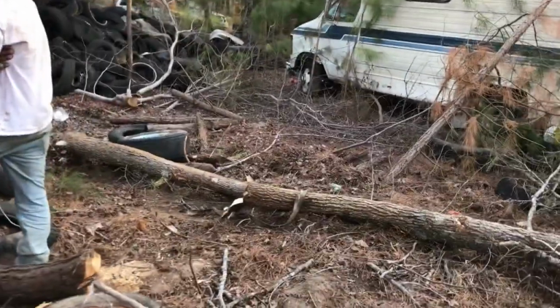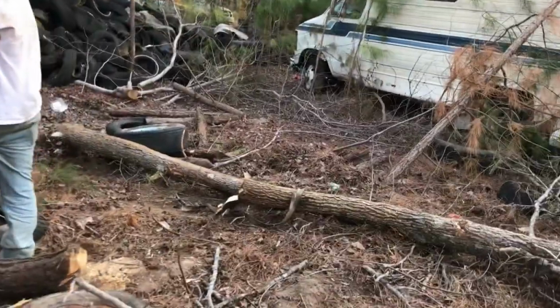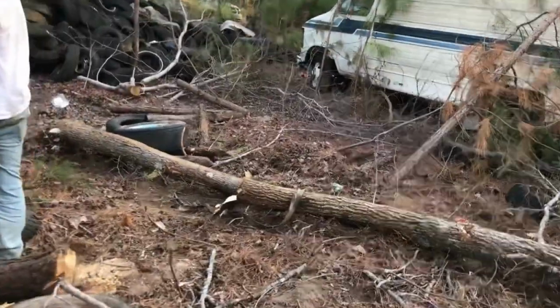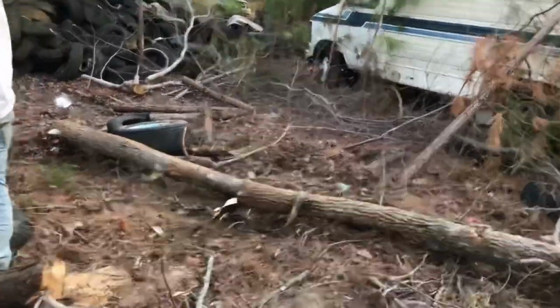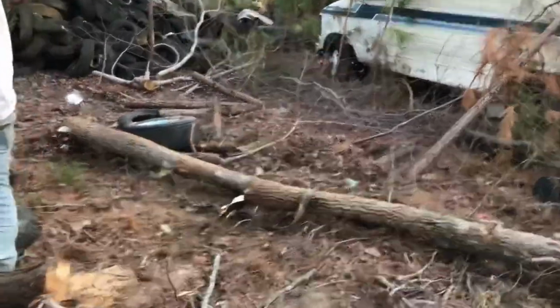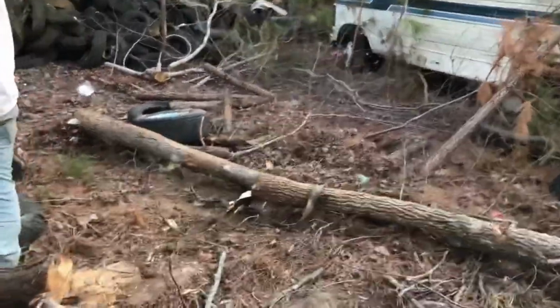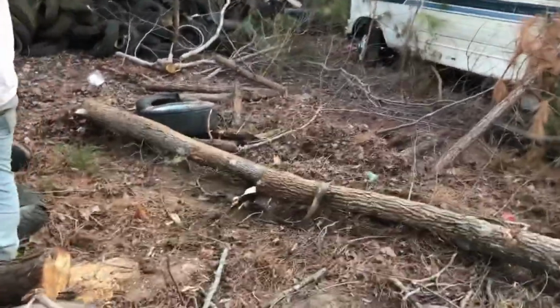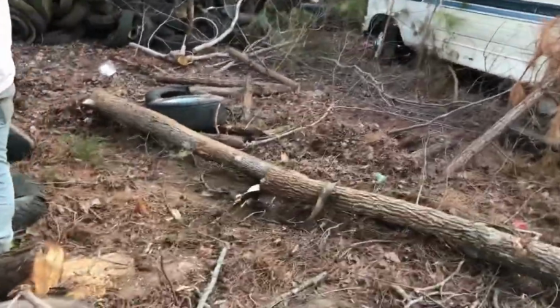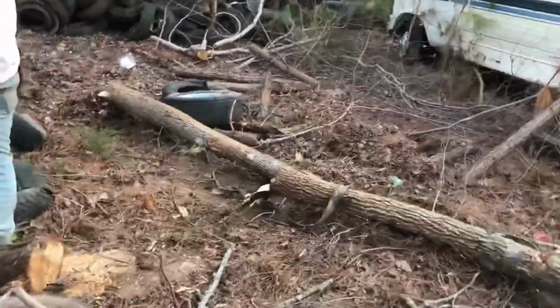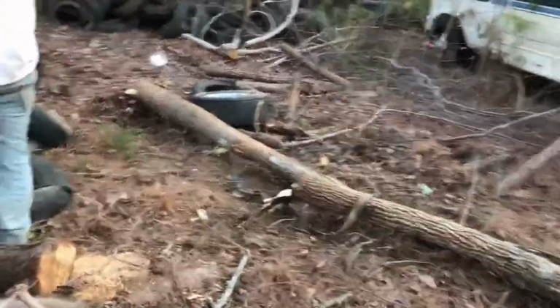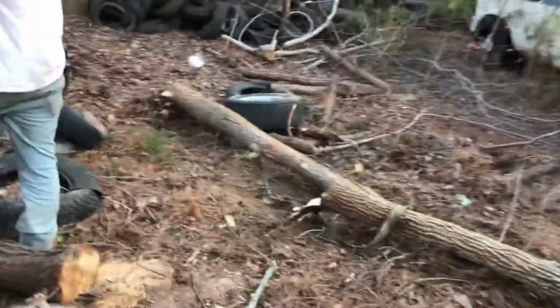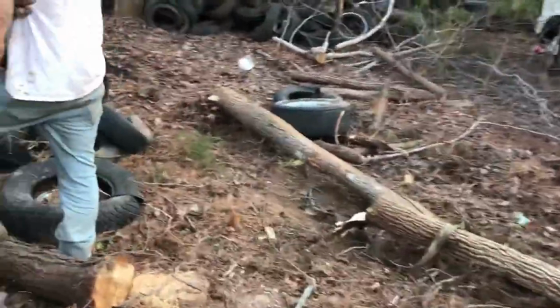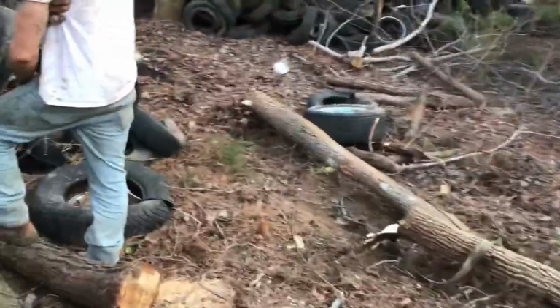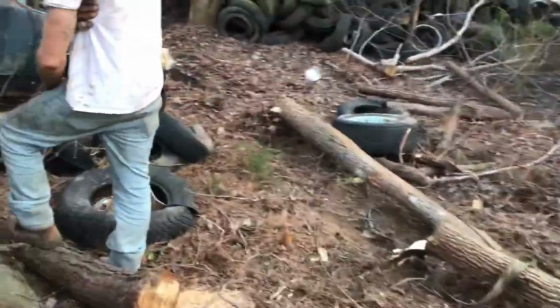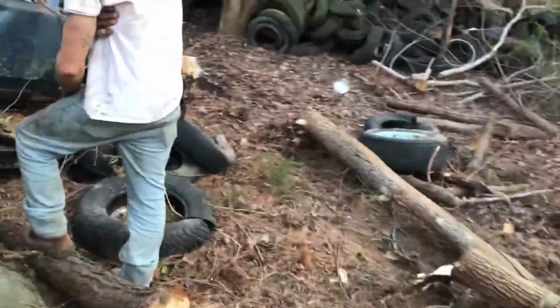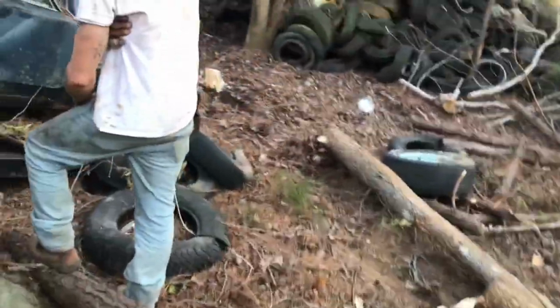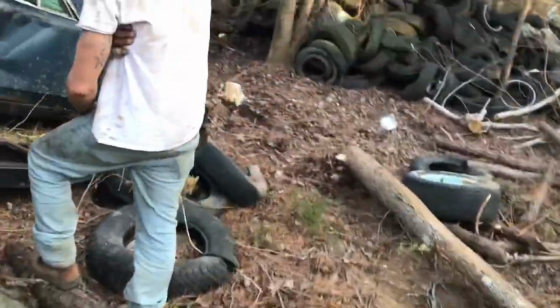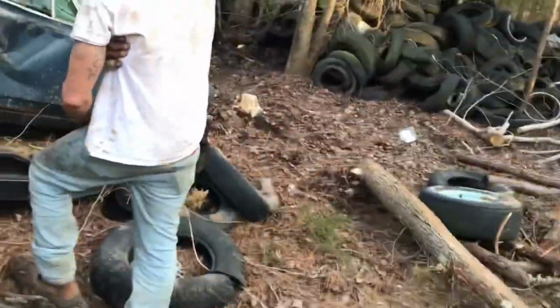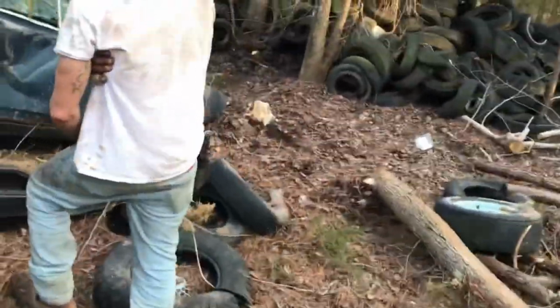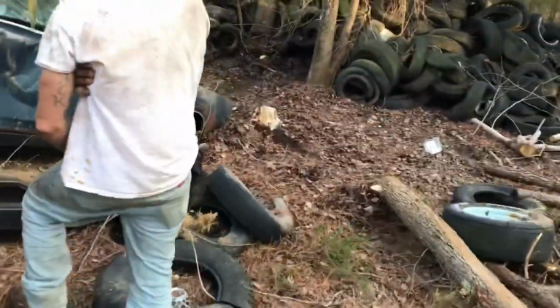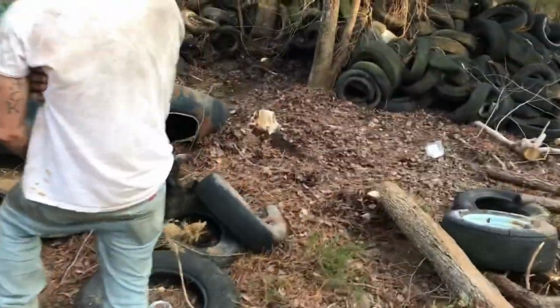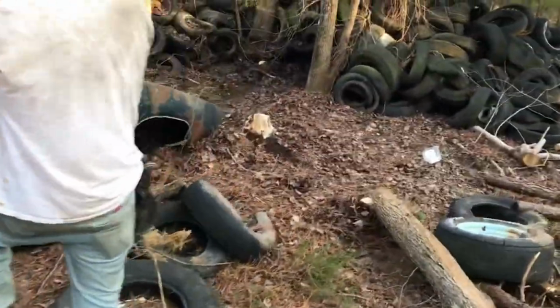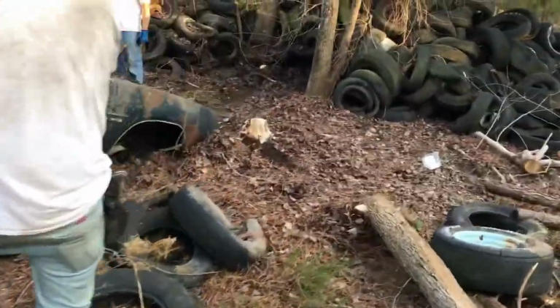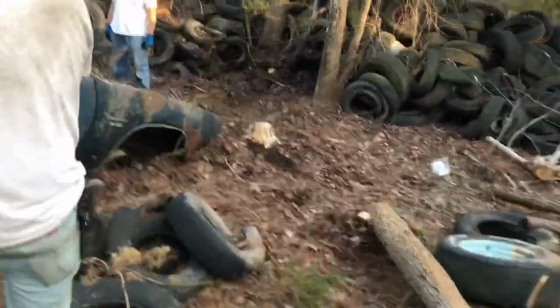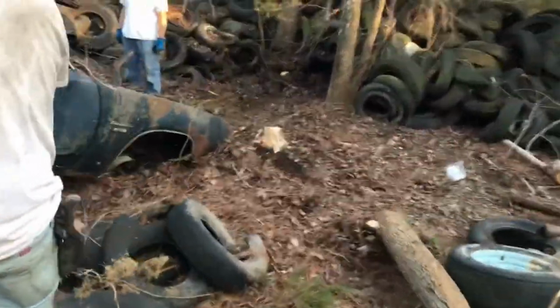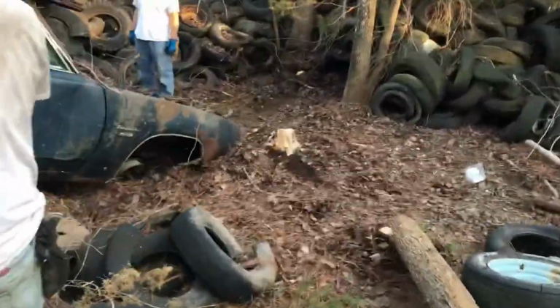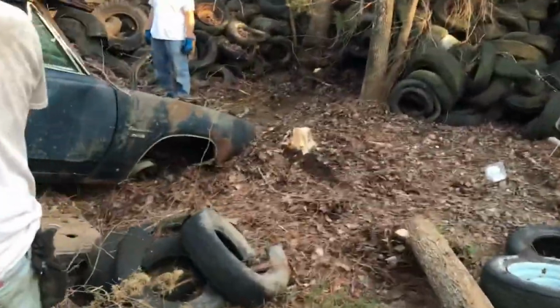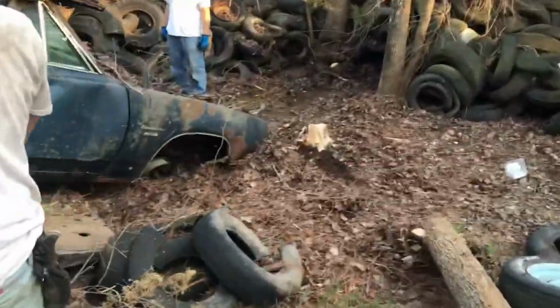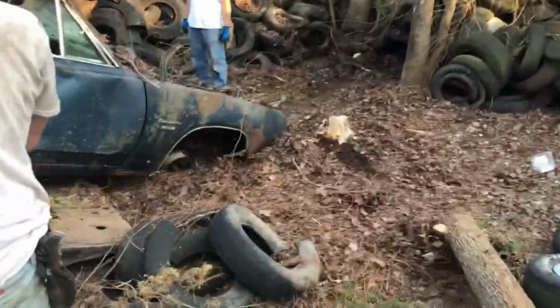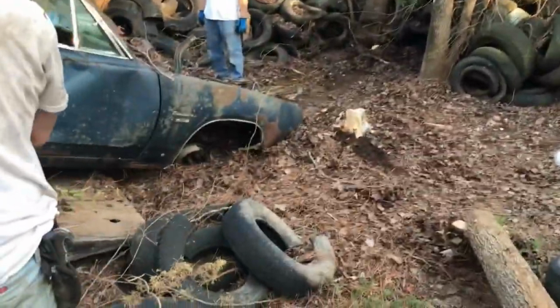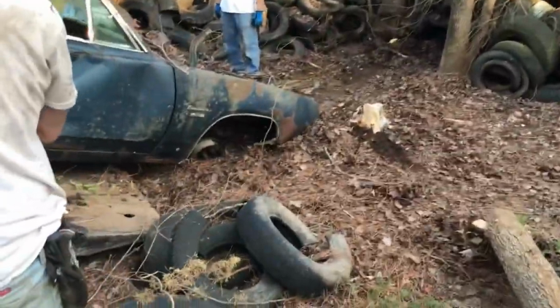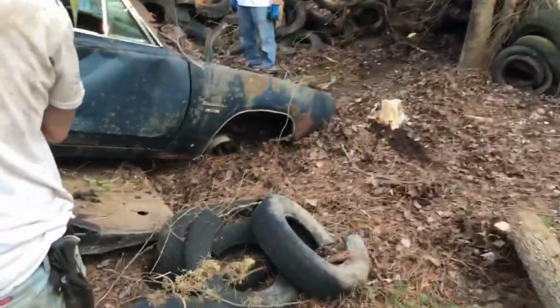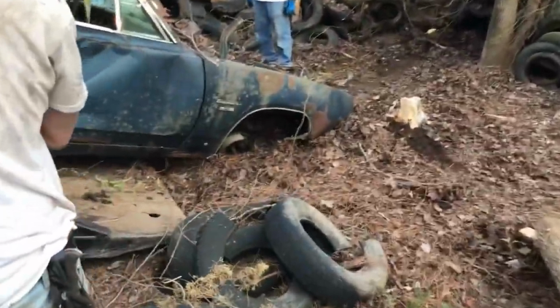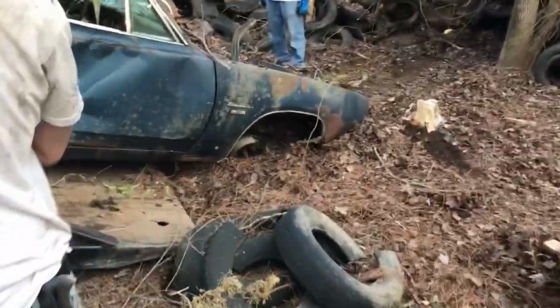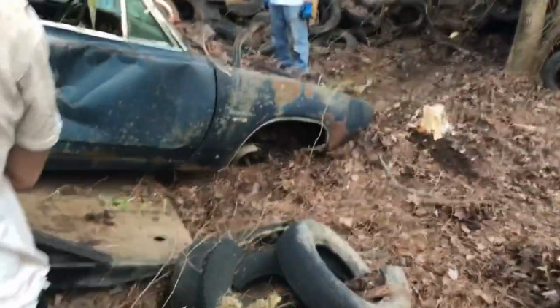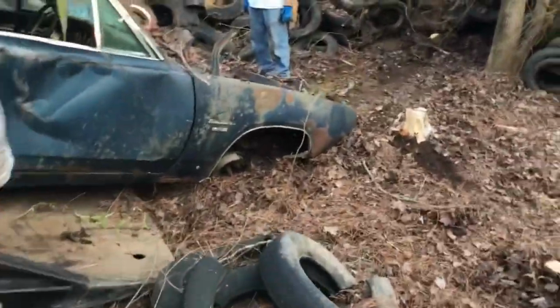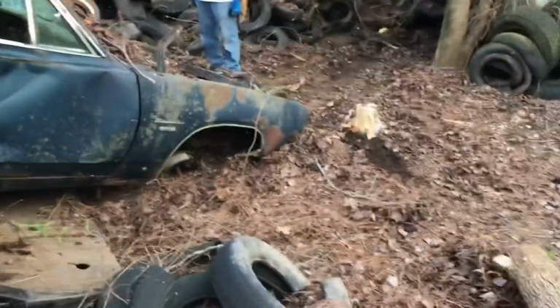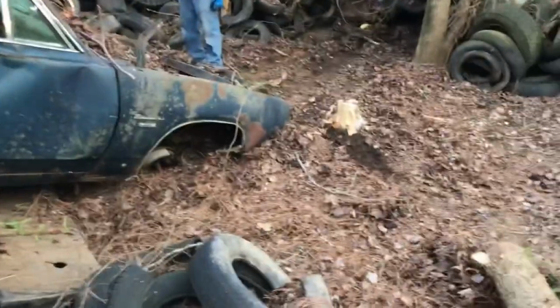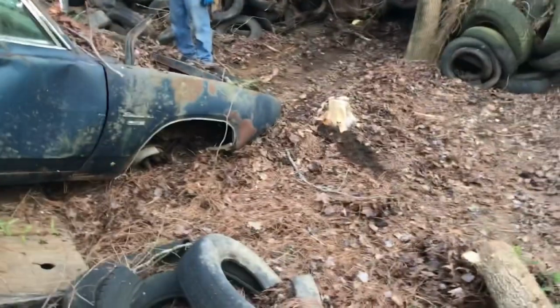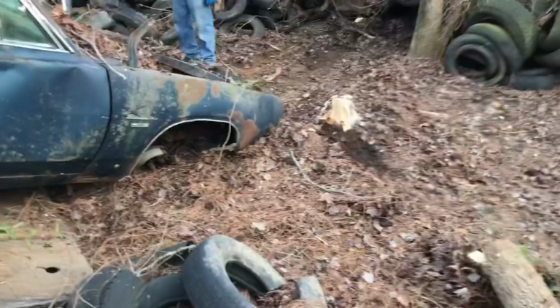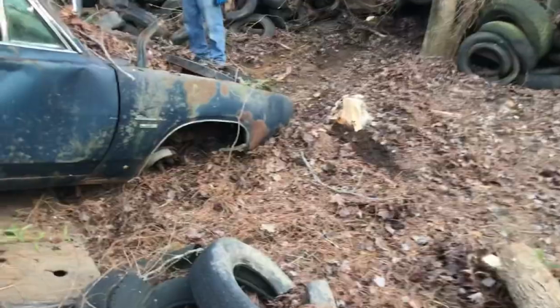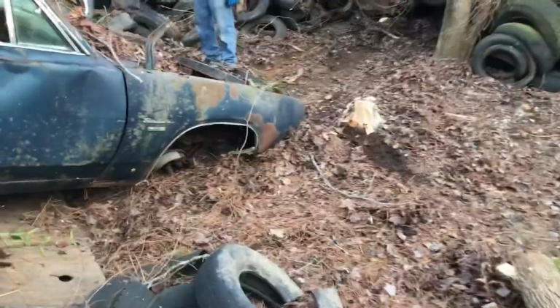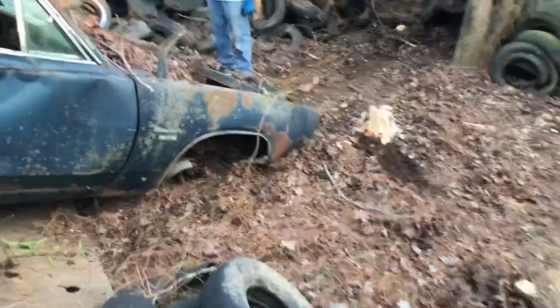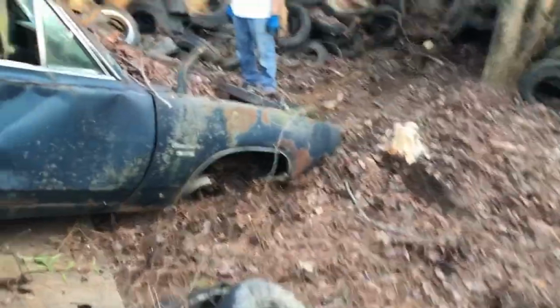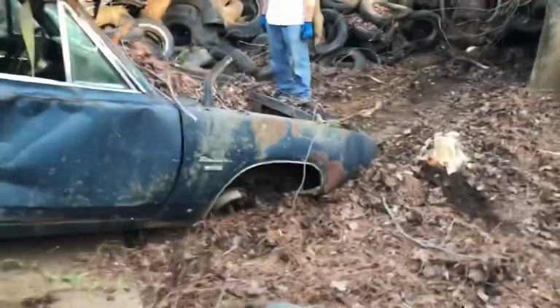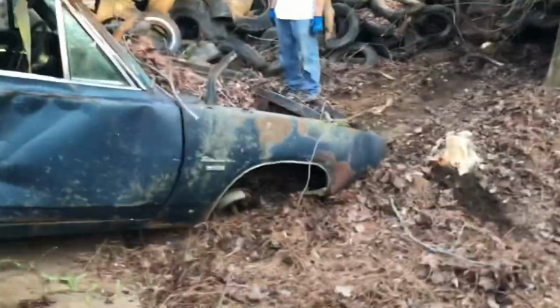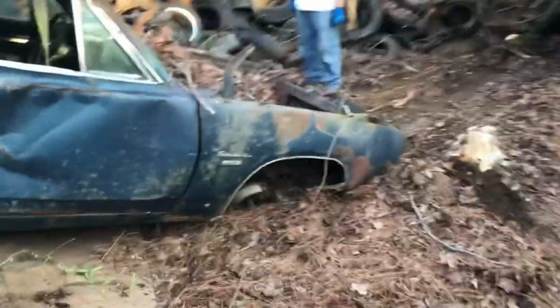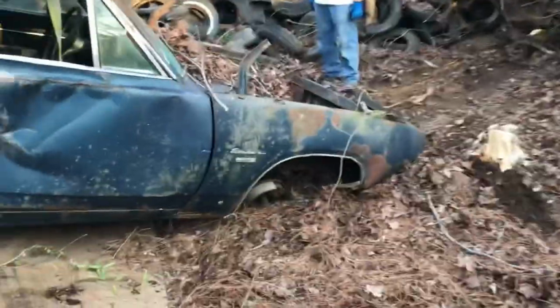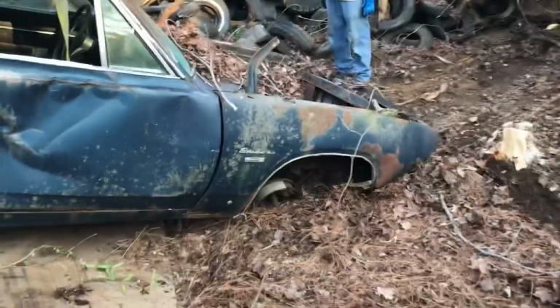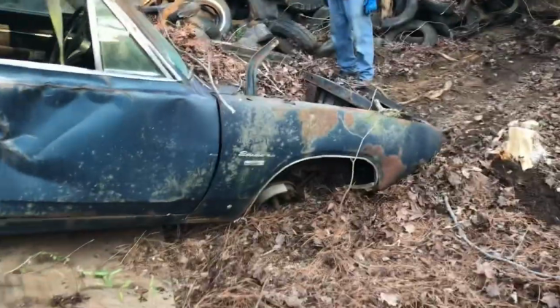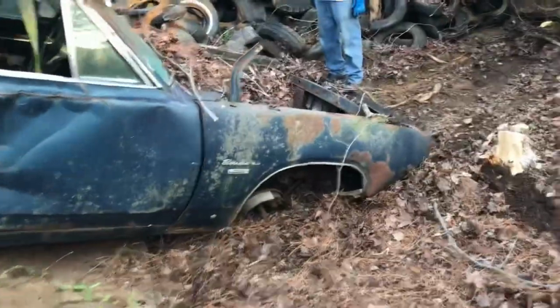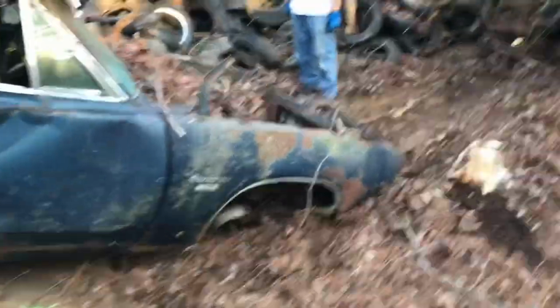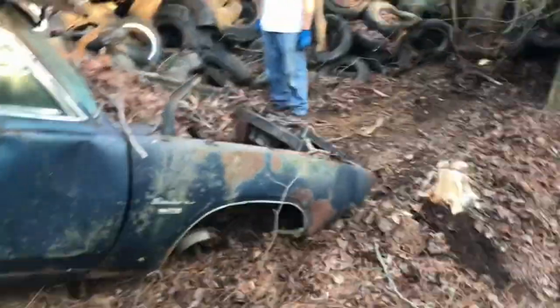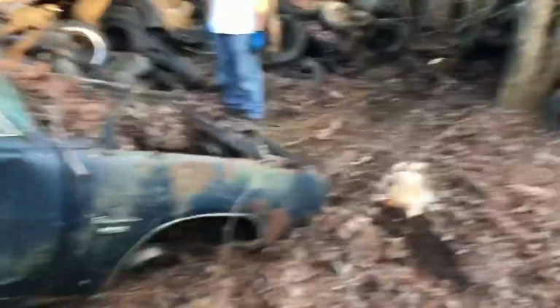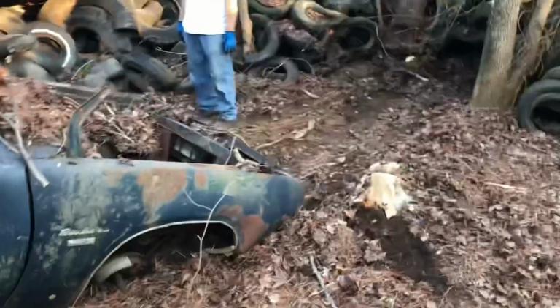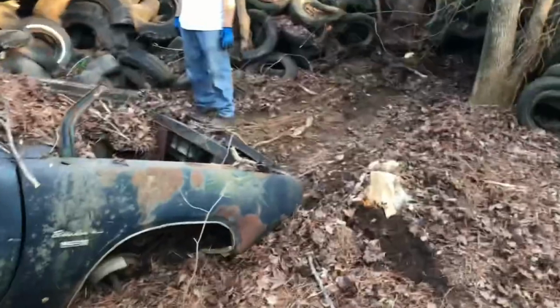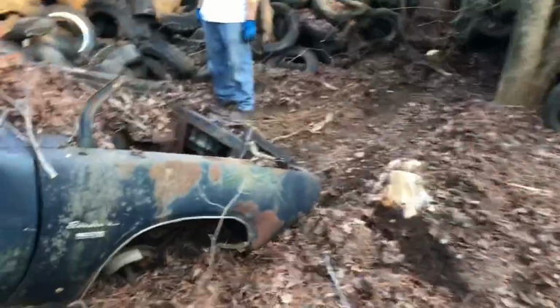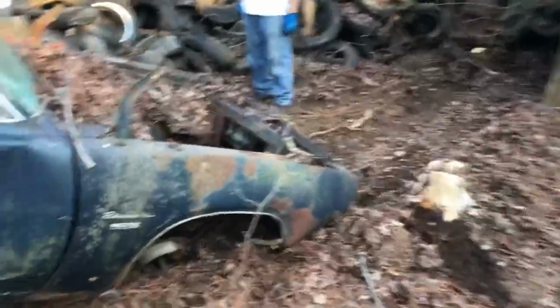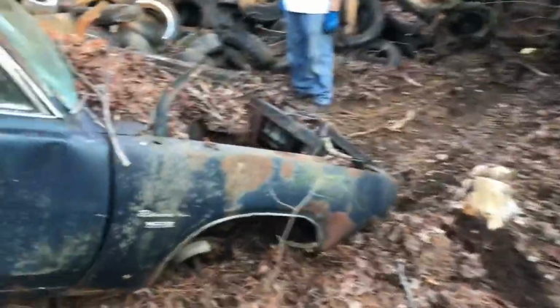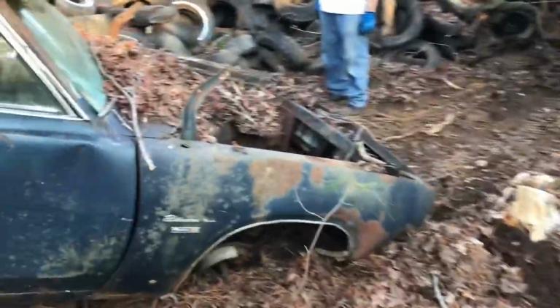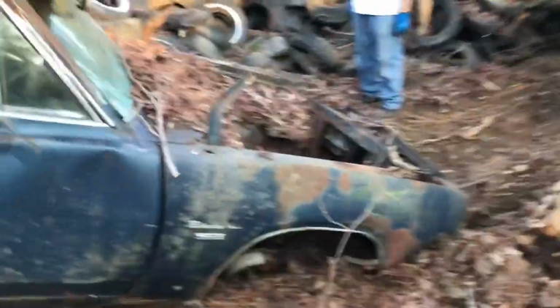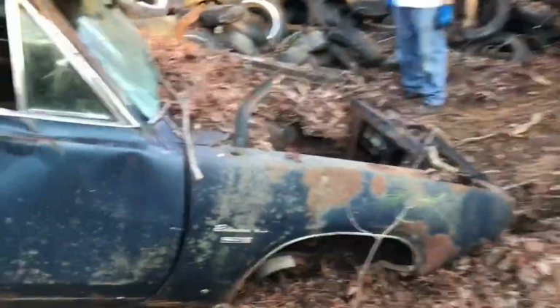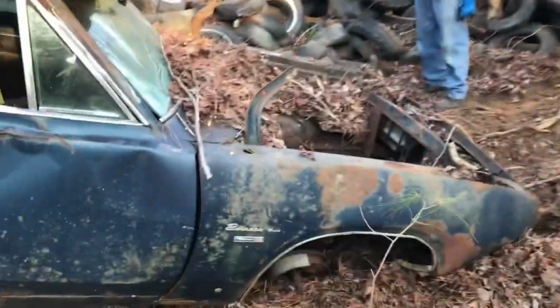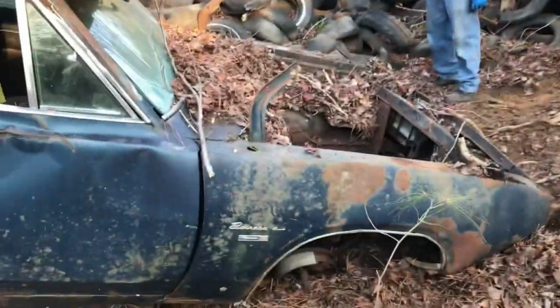Is that a 383 car, Matt? It's got a 383 license plate on the back — it's a 383 car.